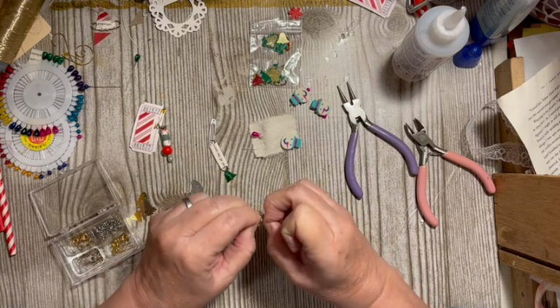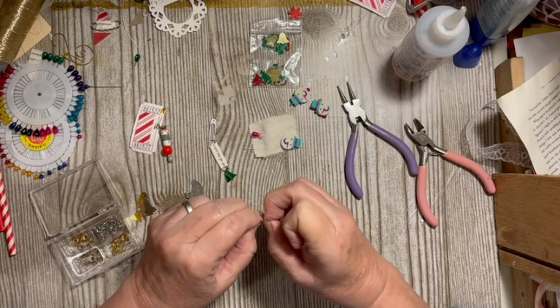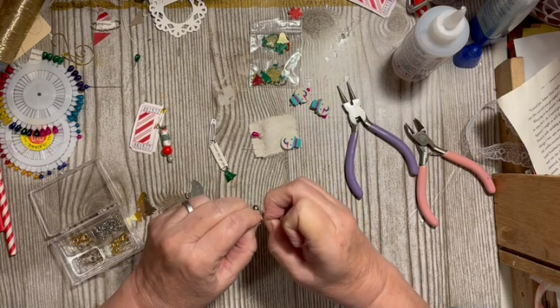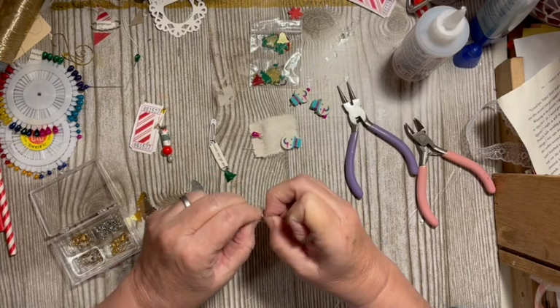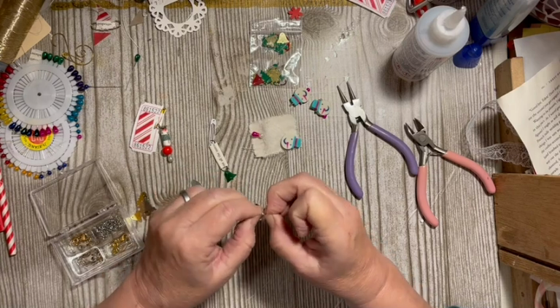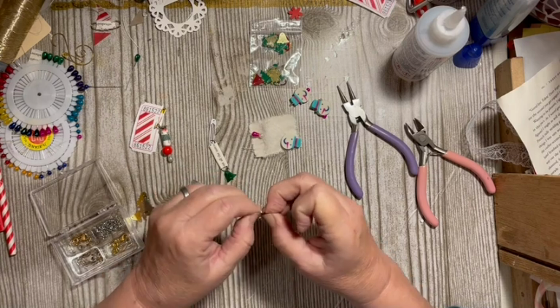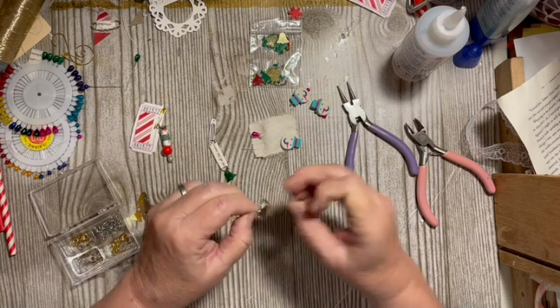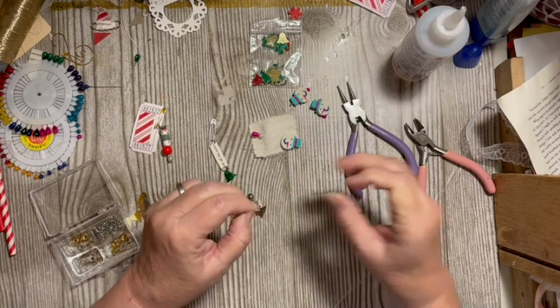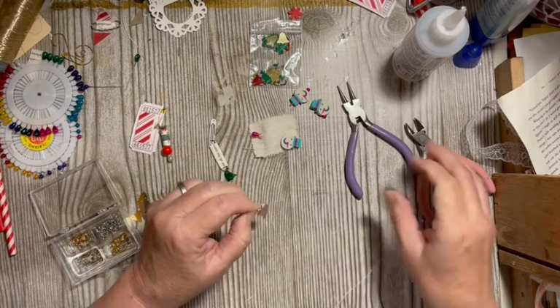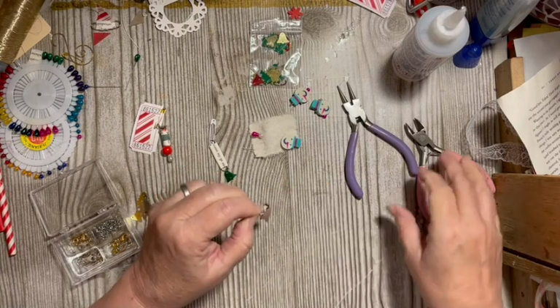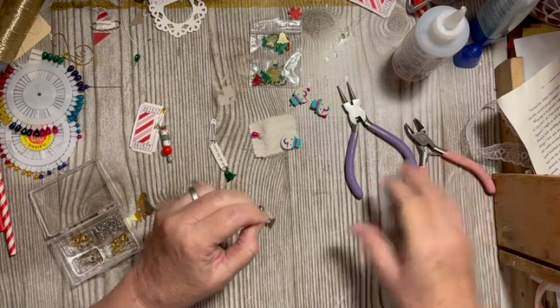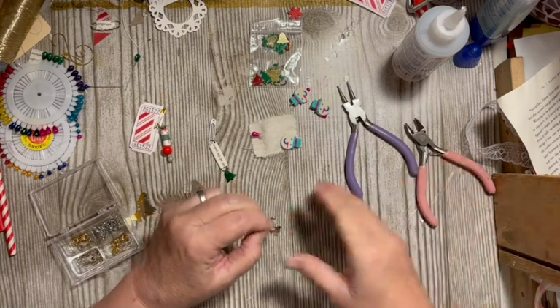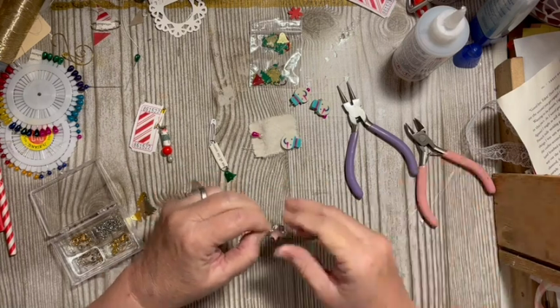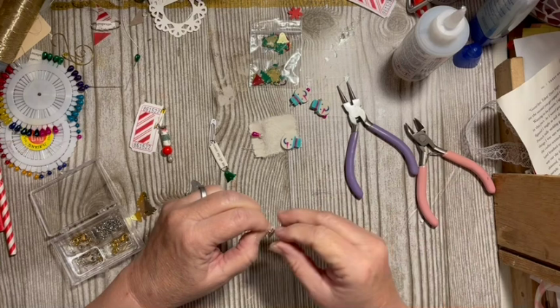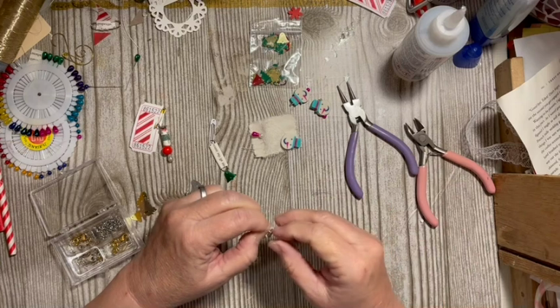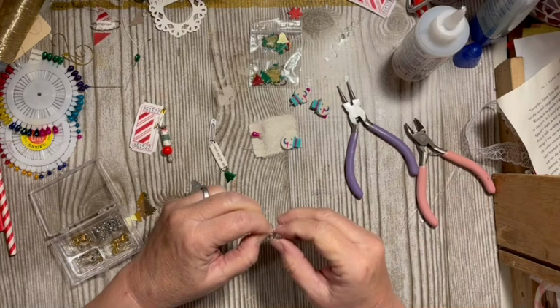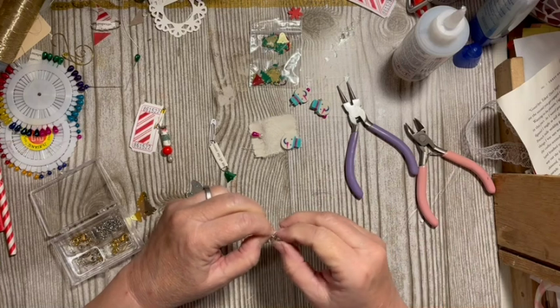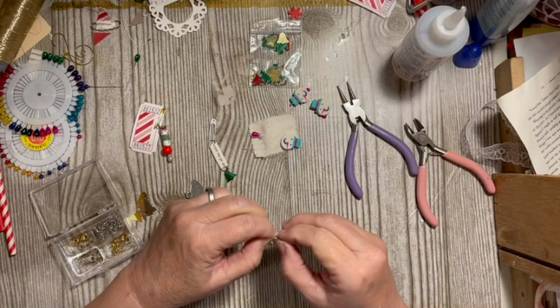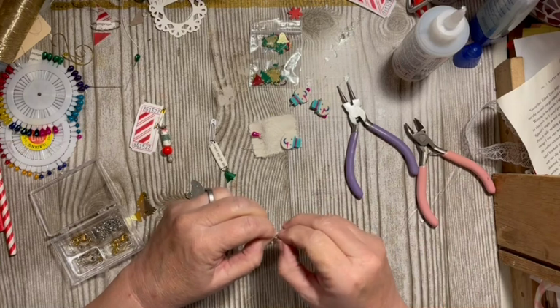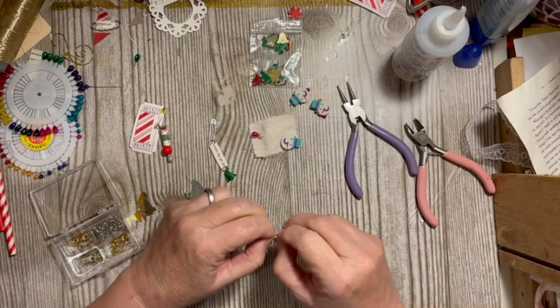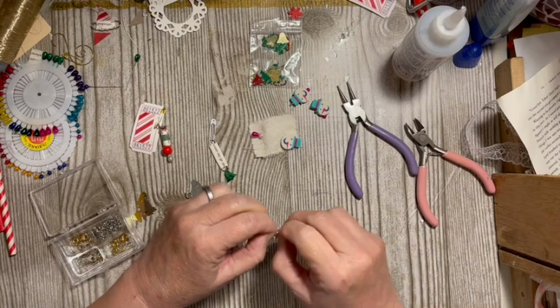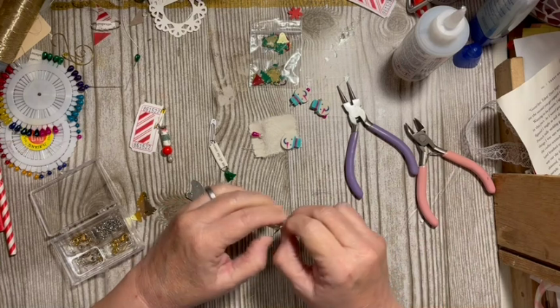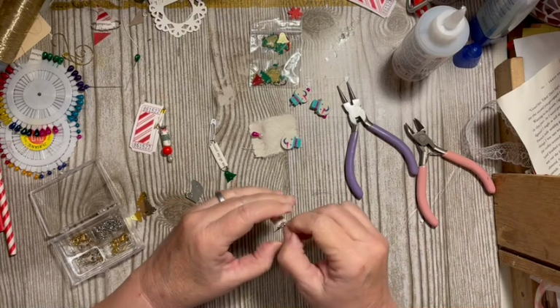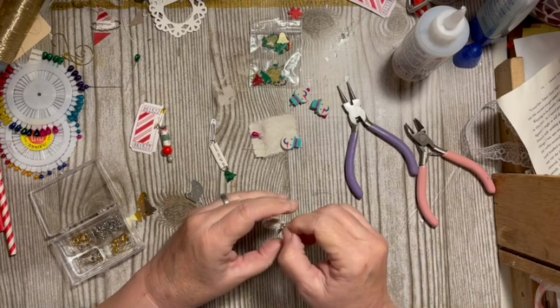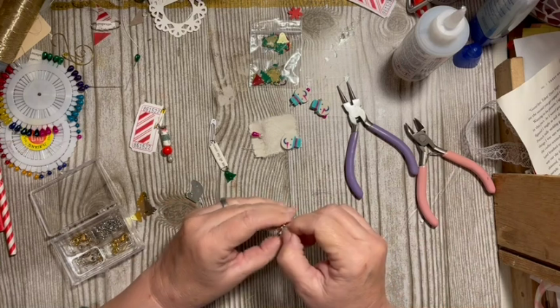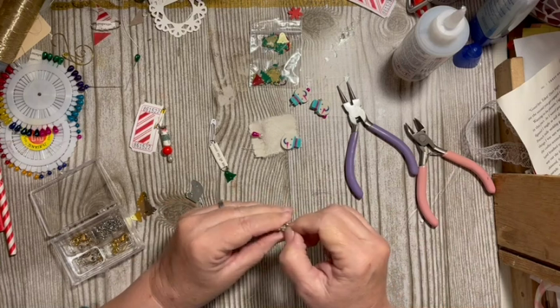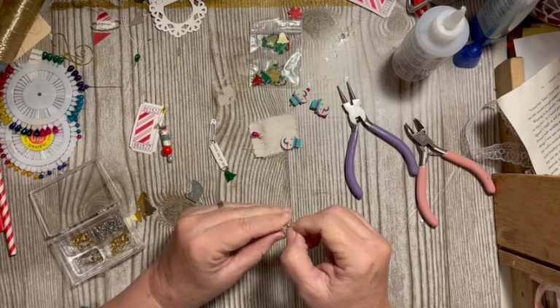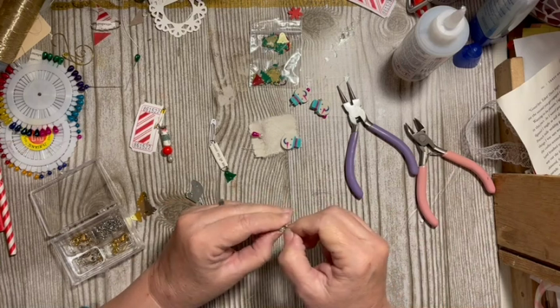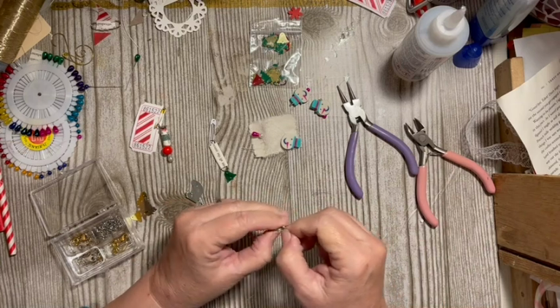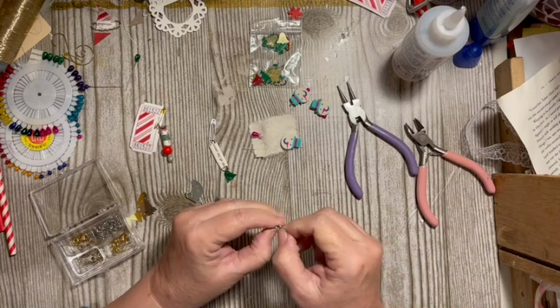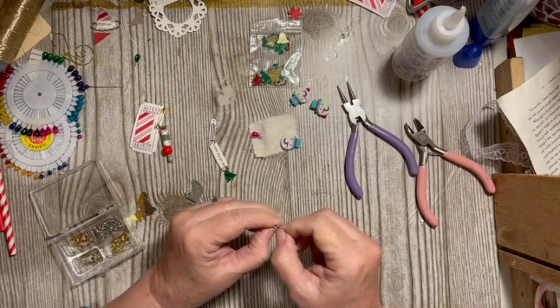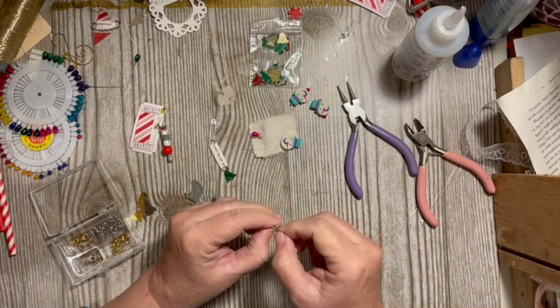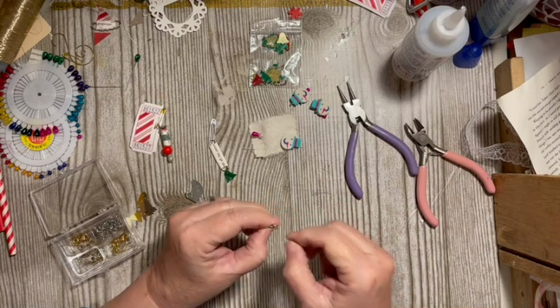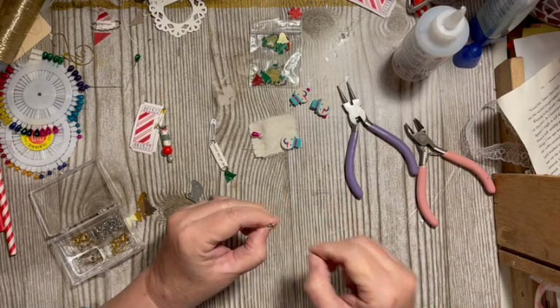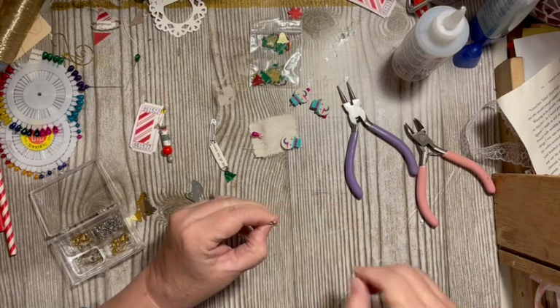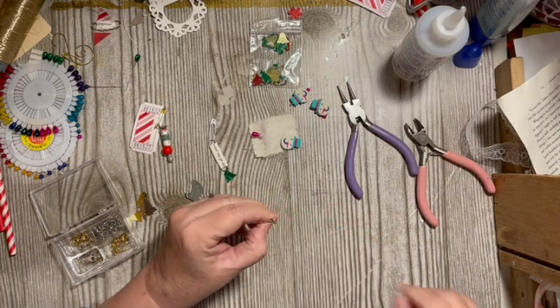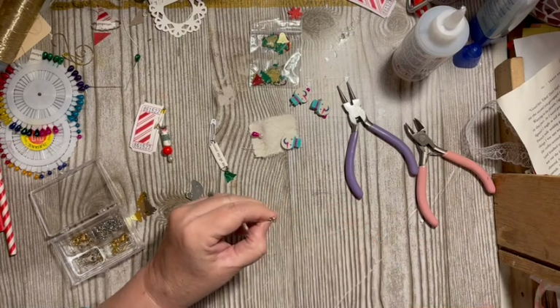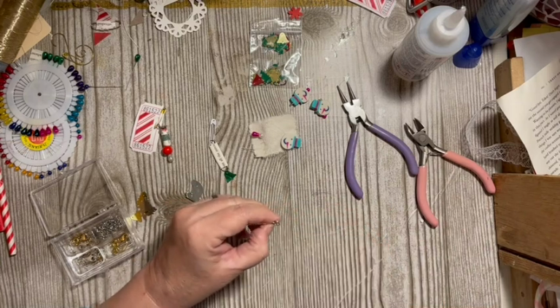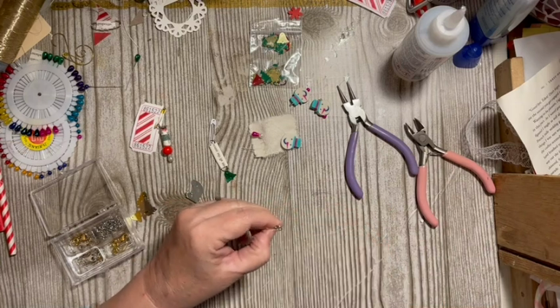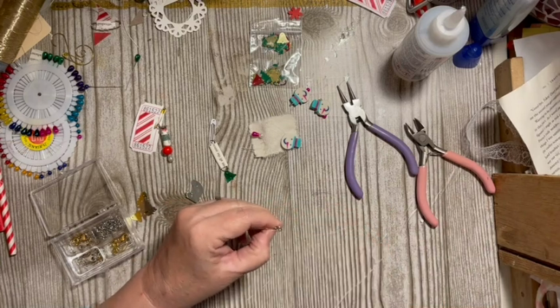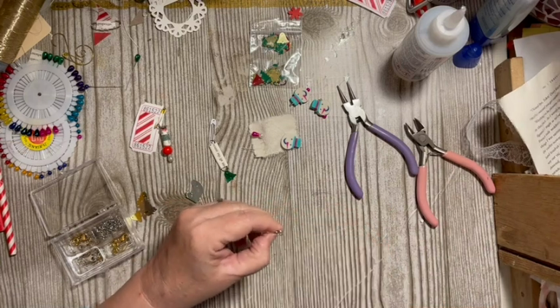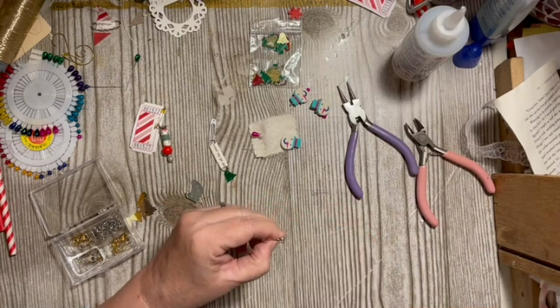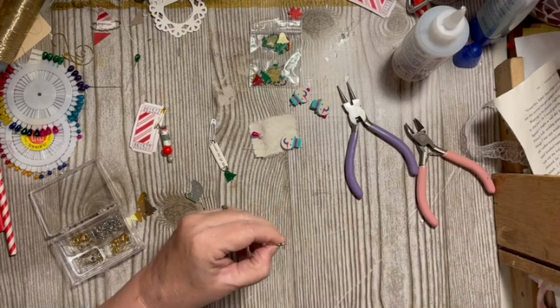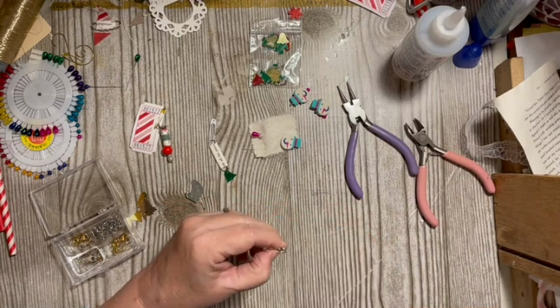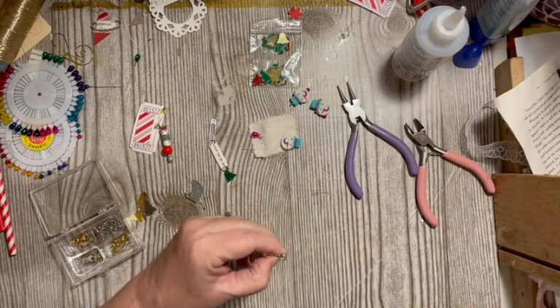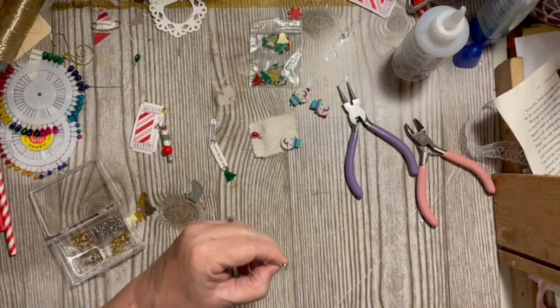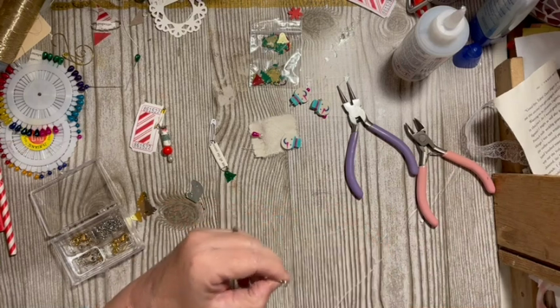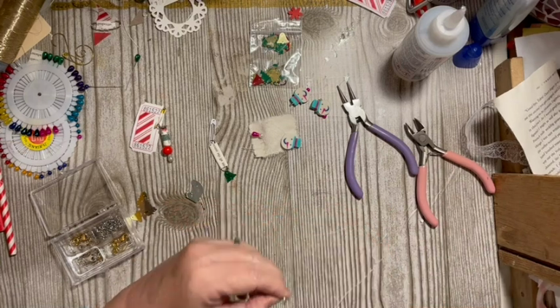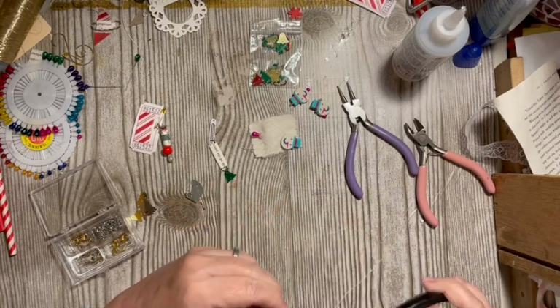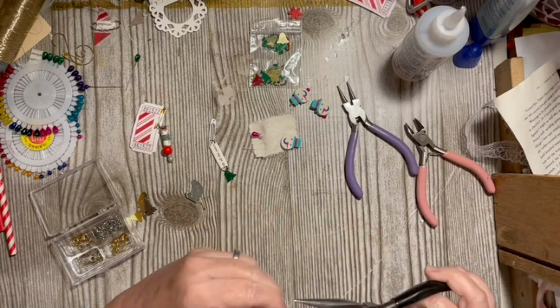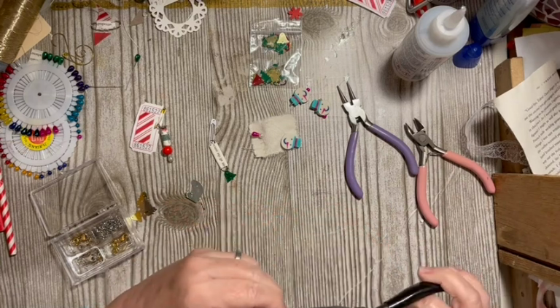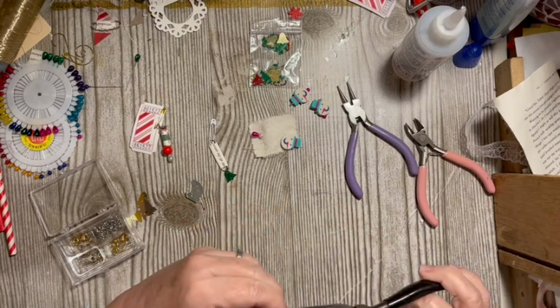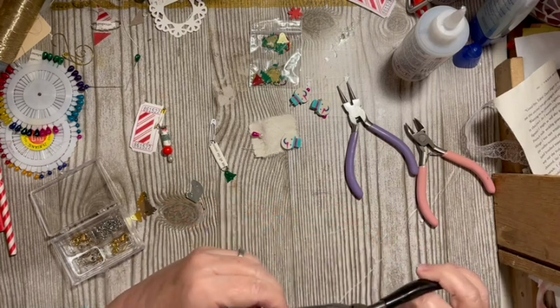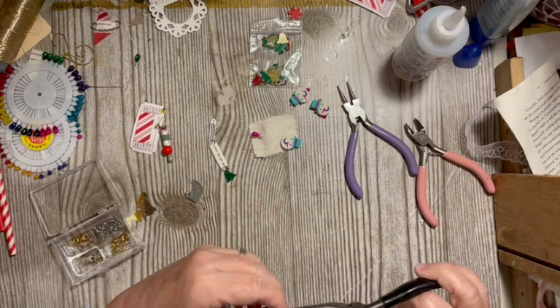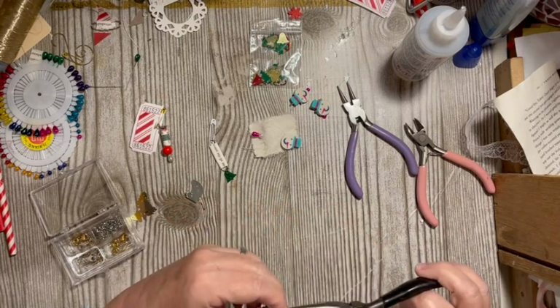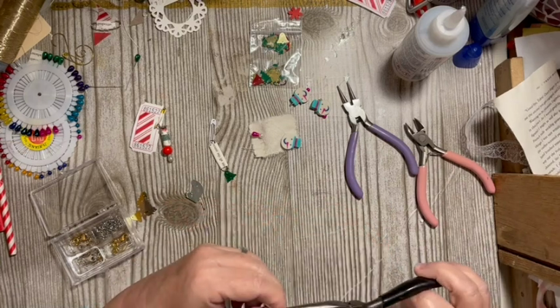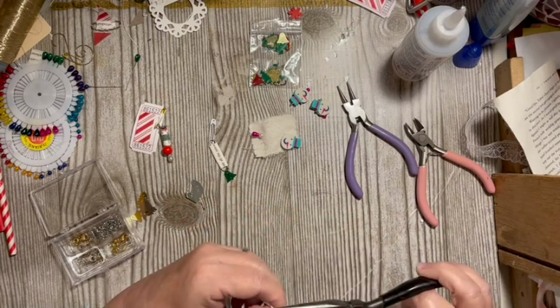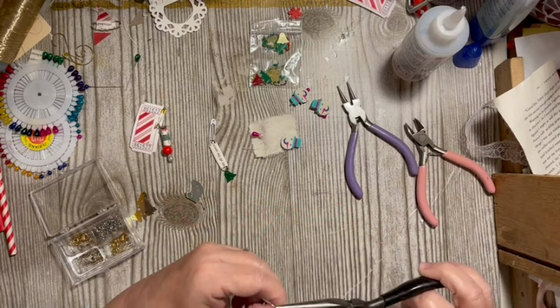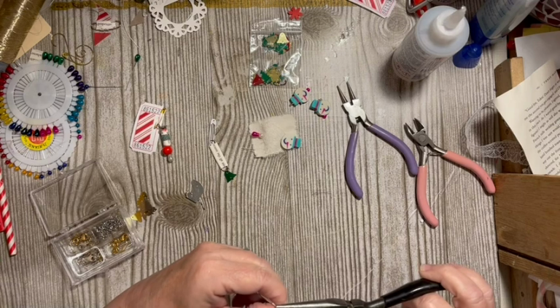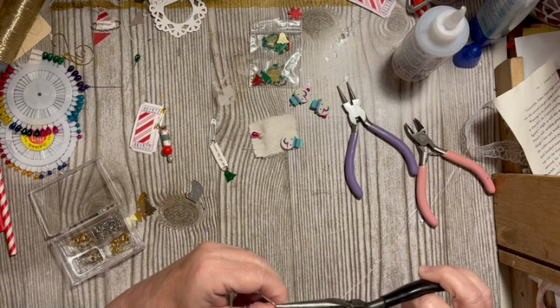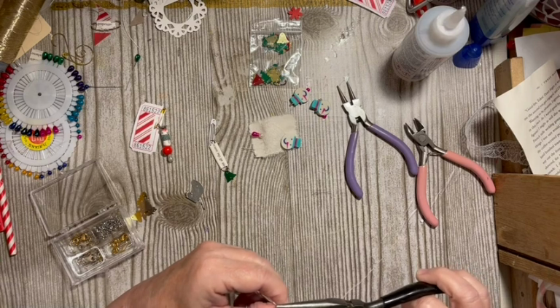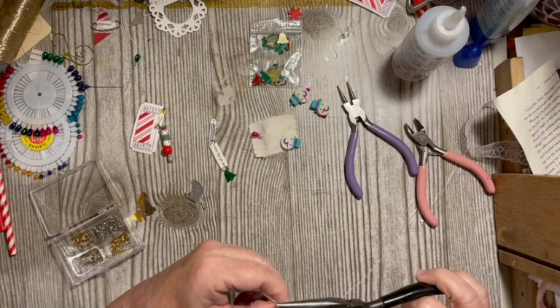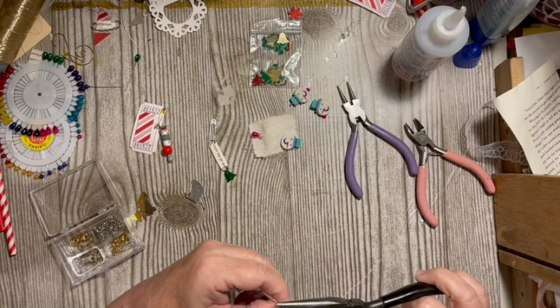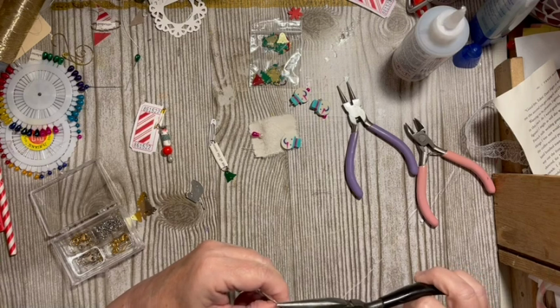Then you're going to want to close that because the sequin is really small — make sure that you close it.